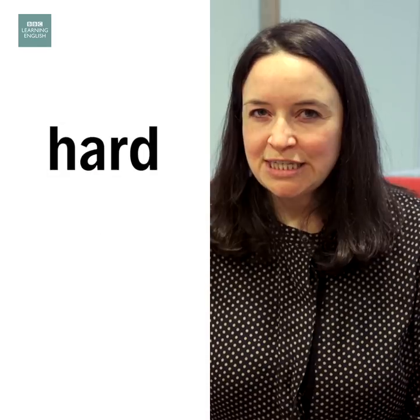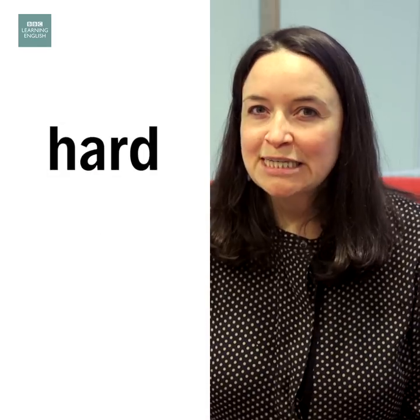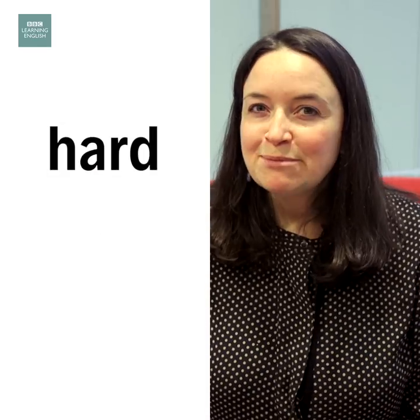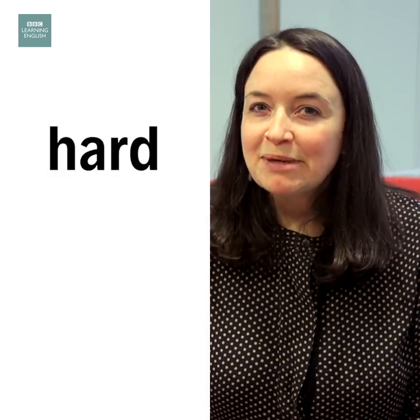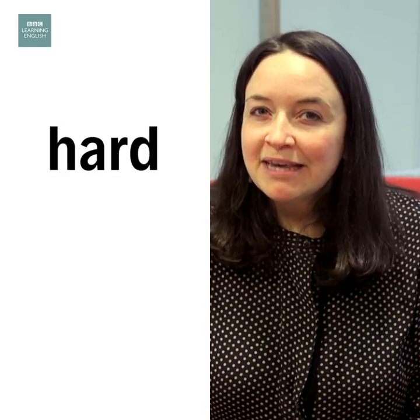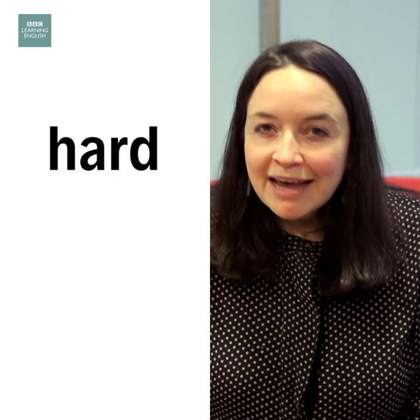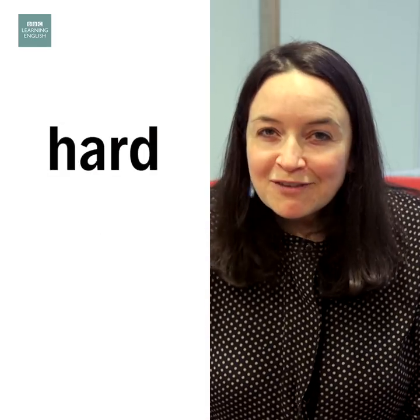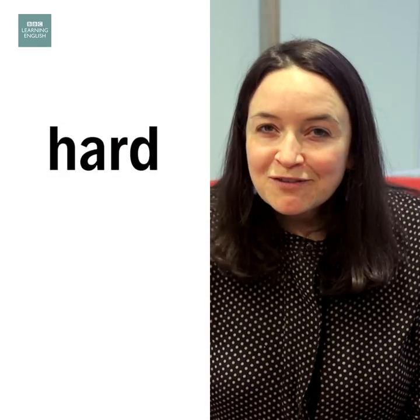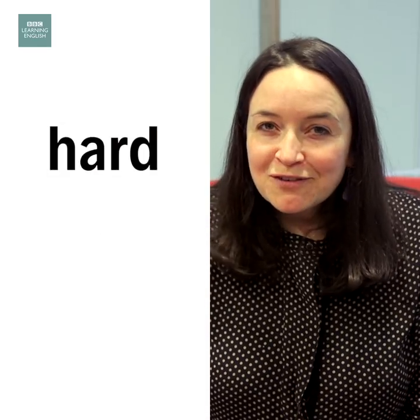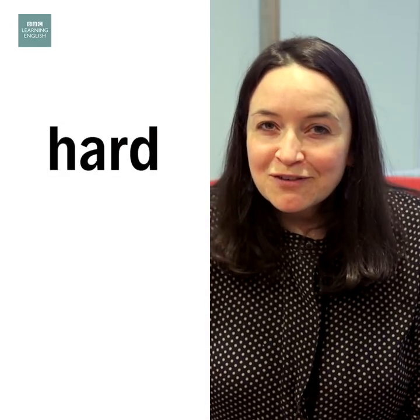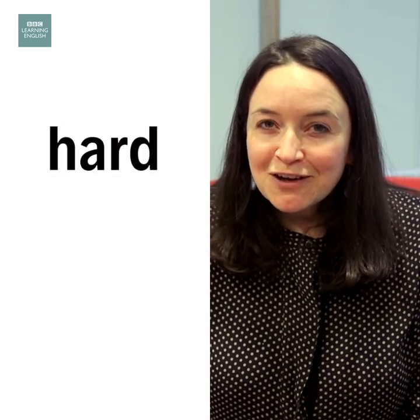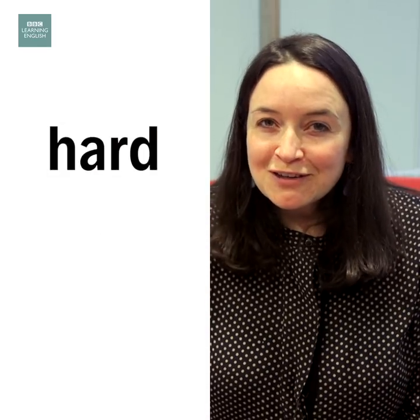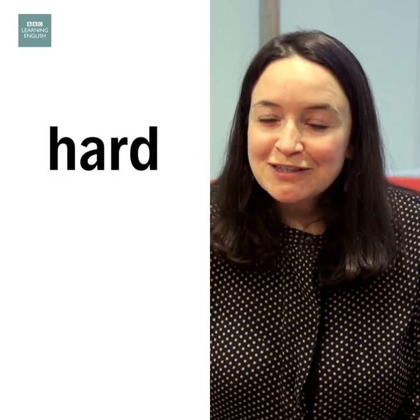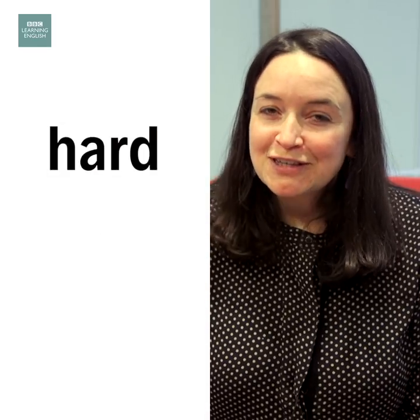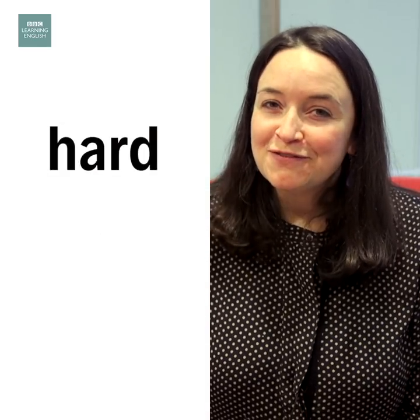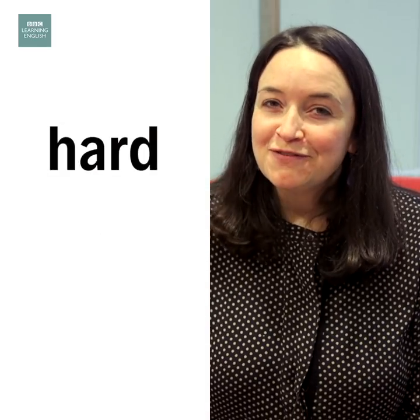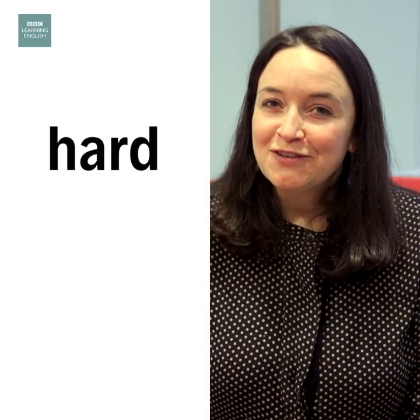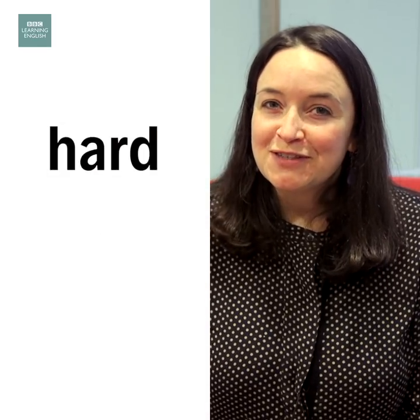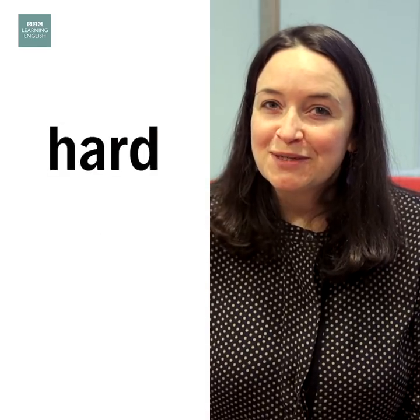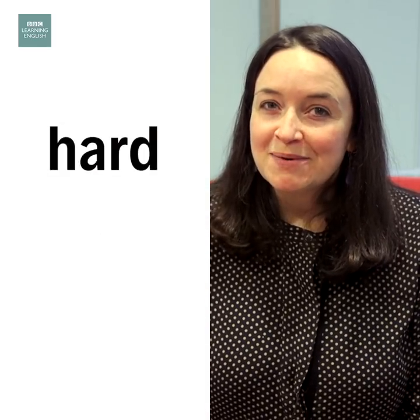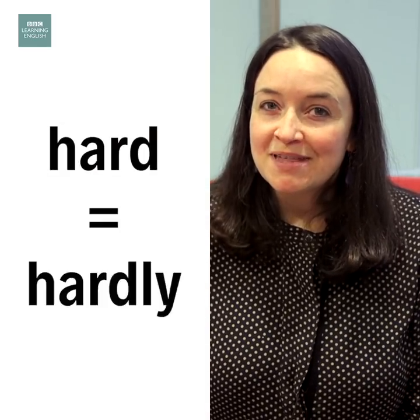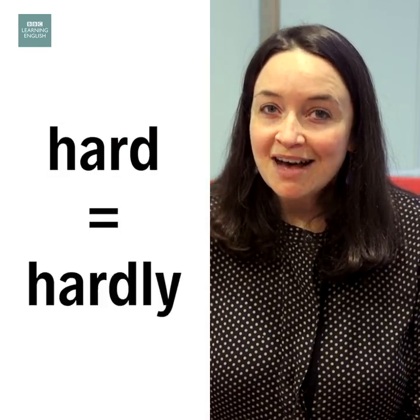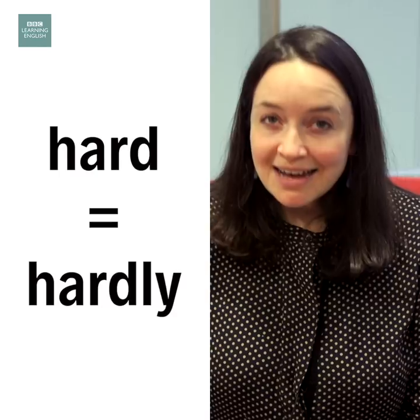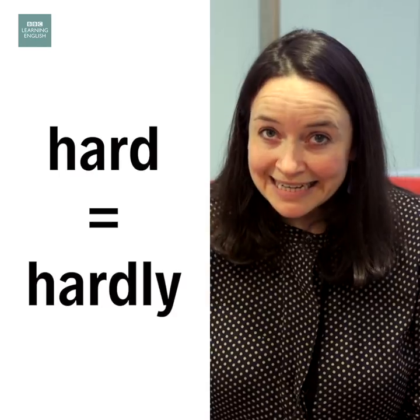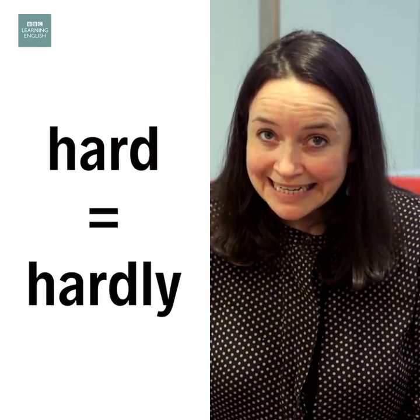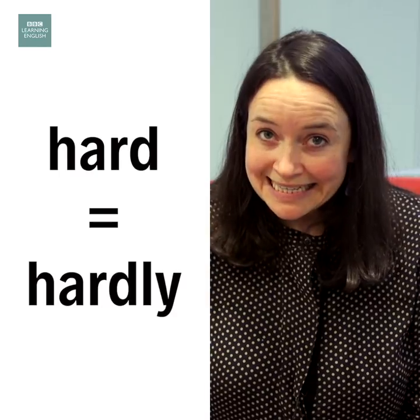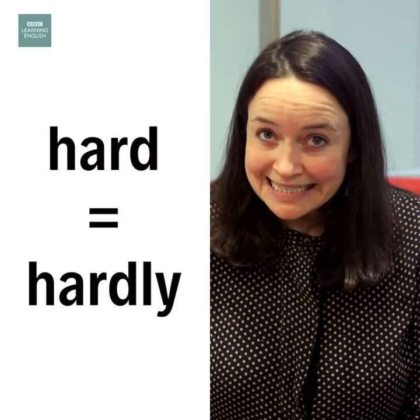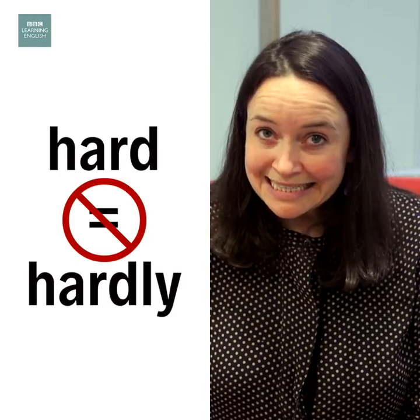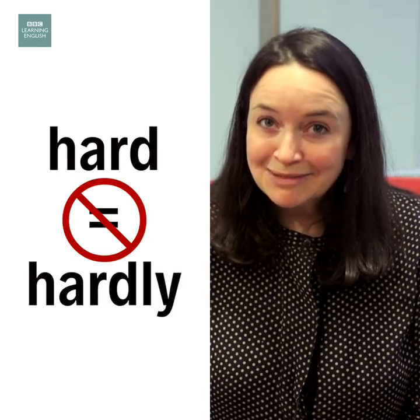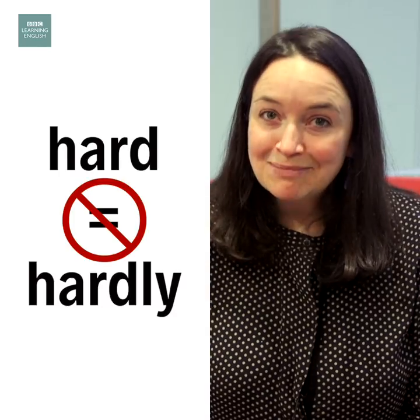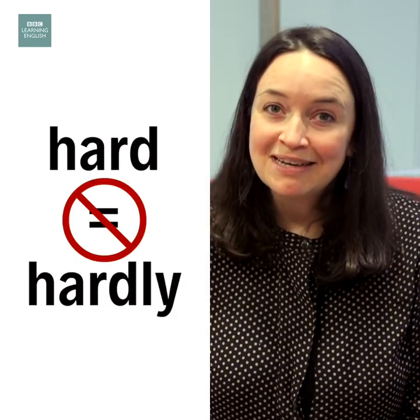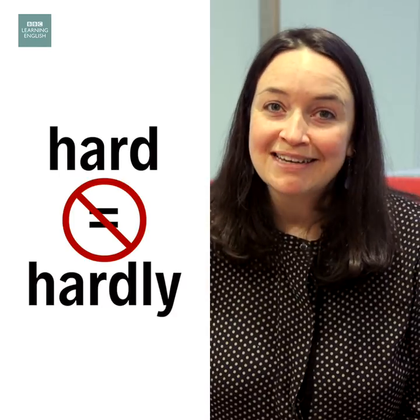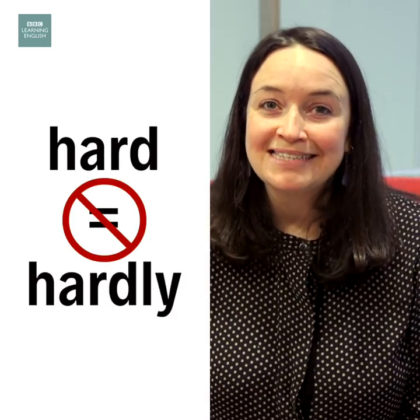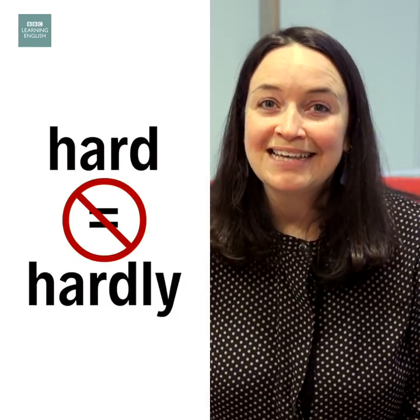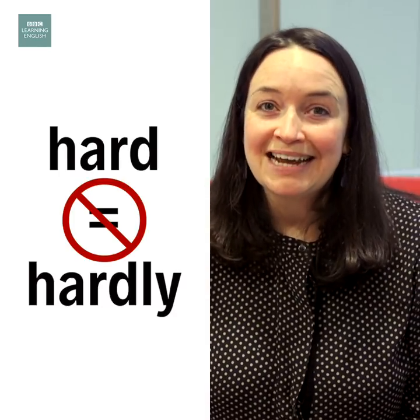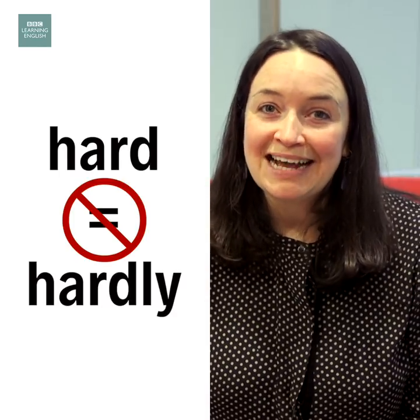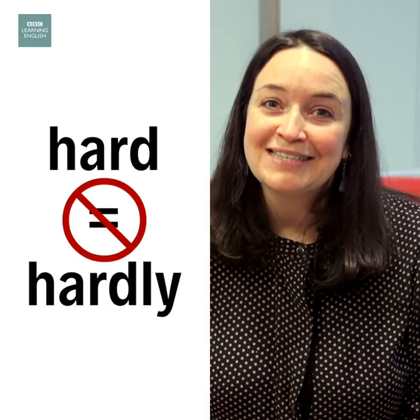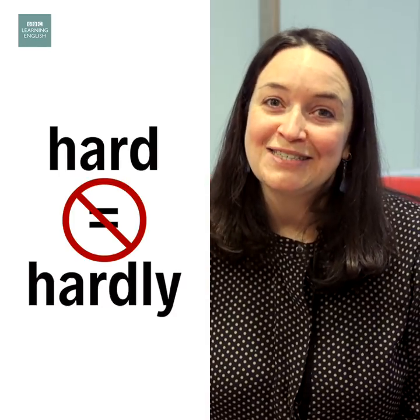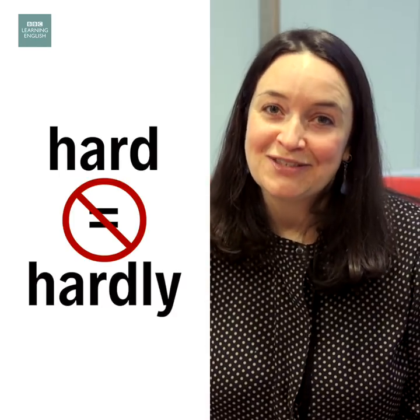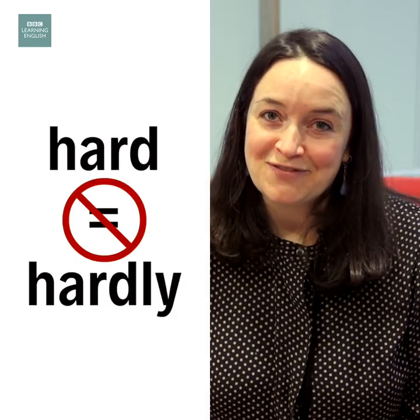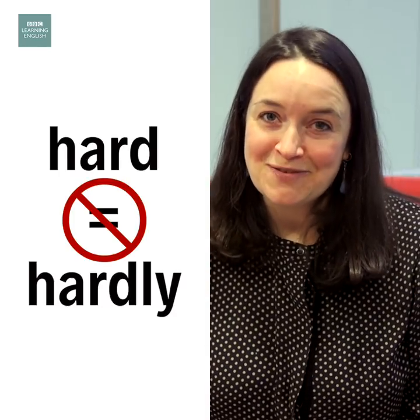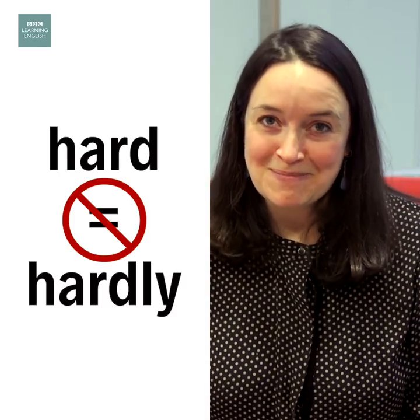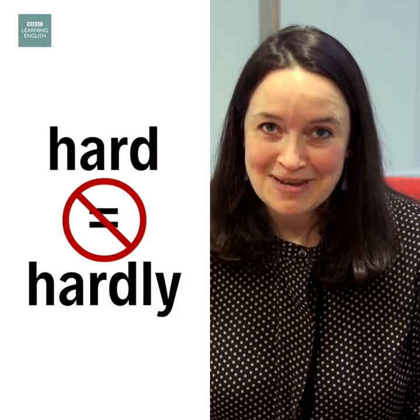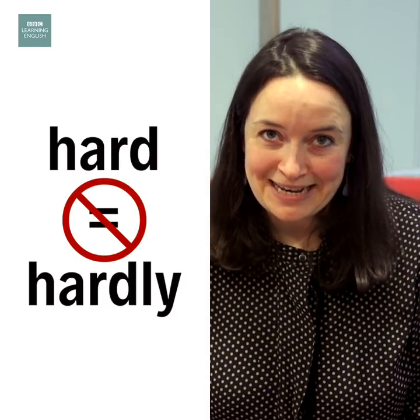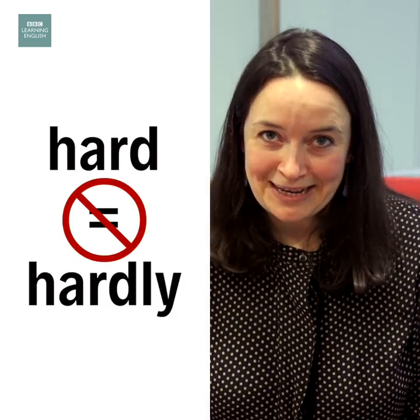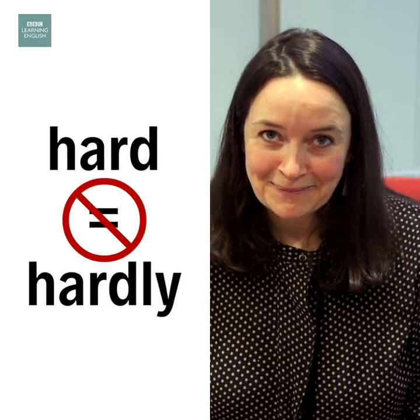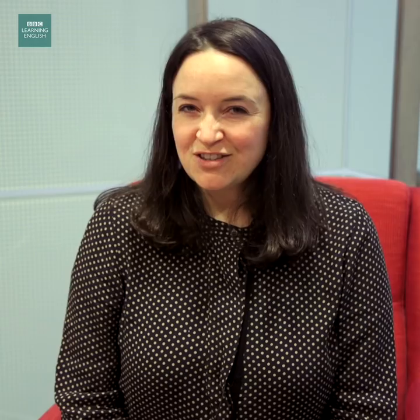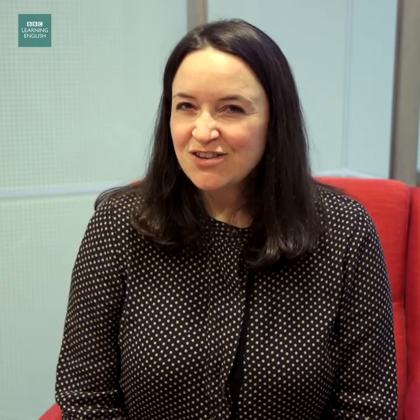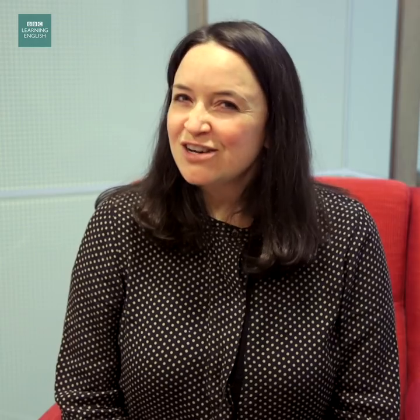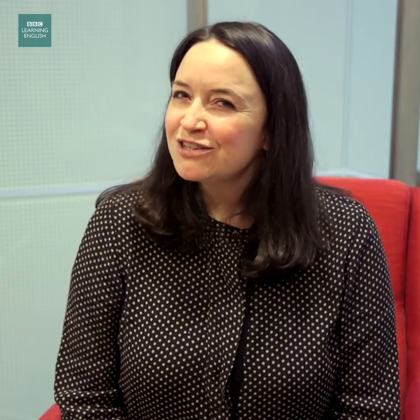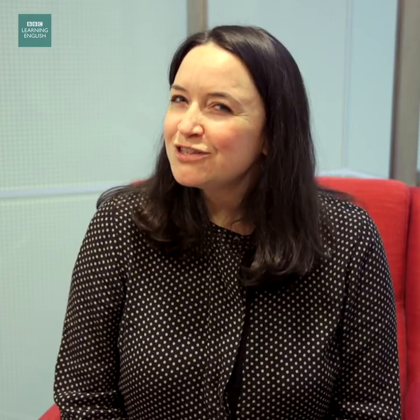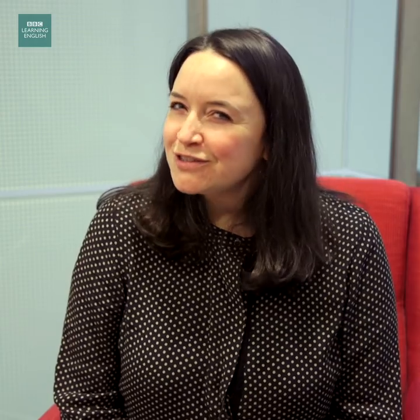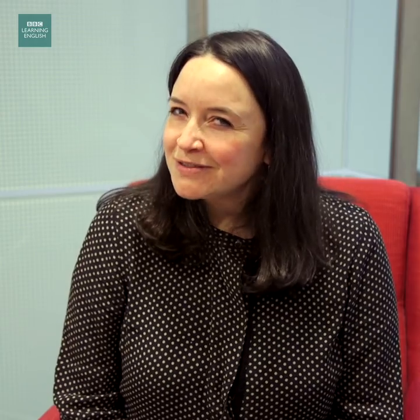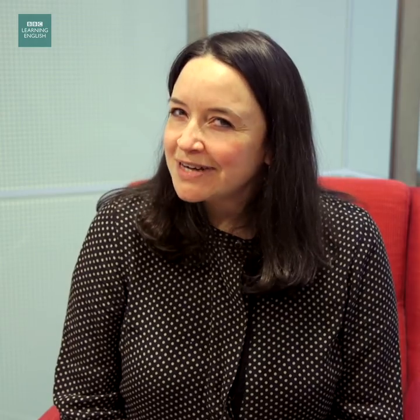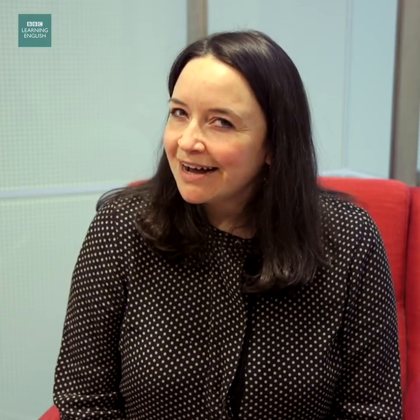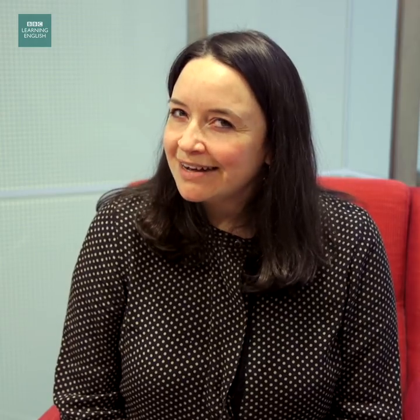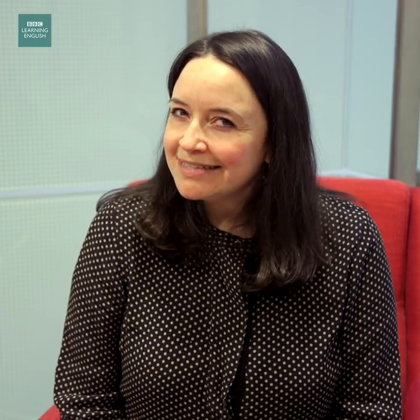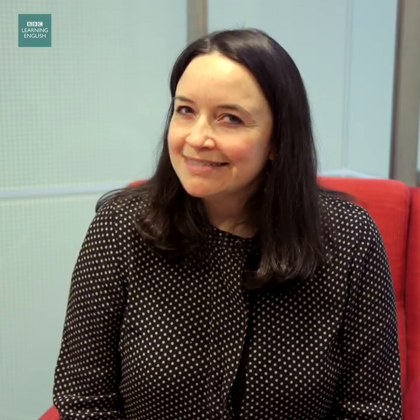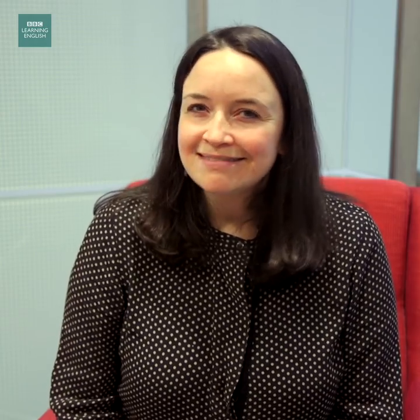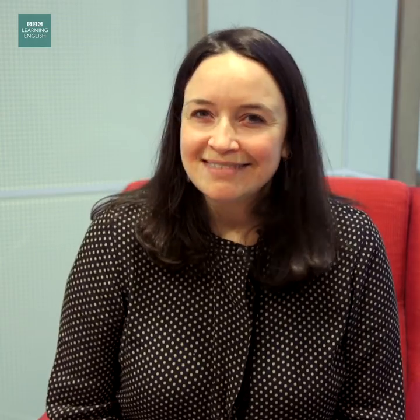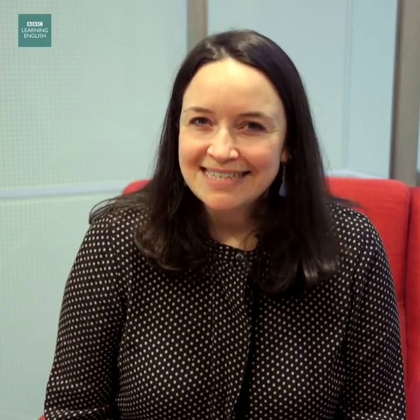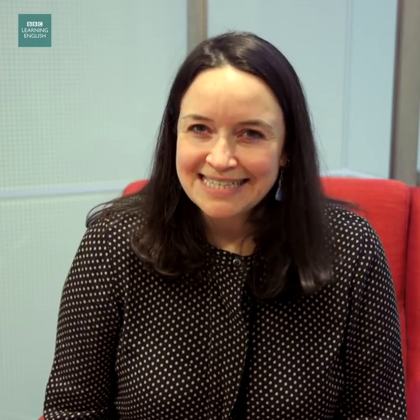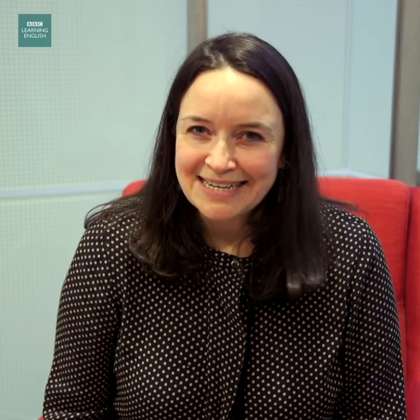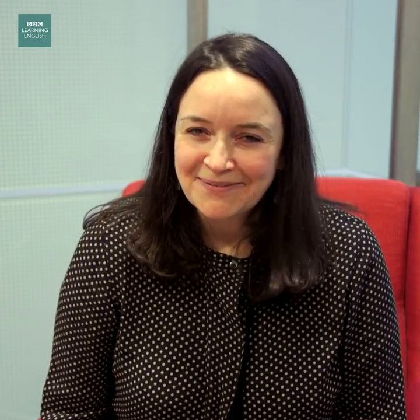Just be careful not to confuse it with hardly, because that has a different meaning. So not too hard, is it?